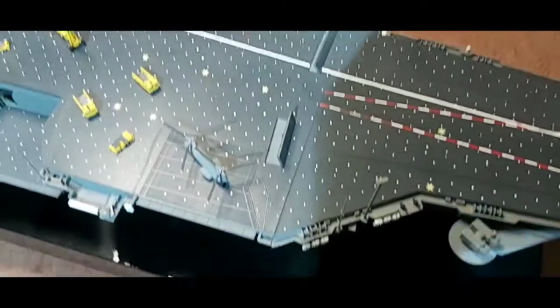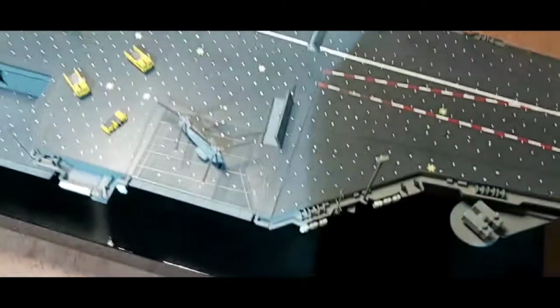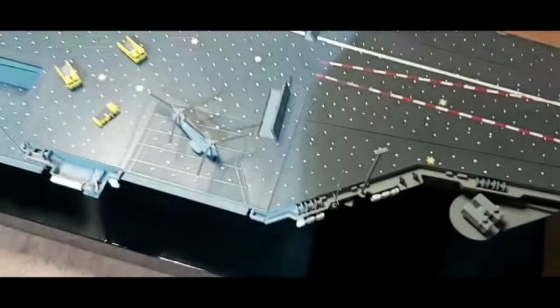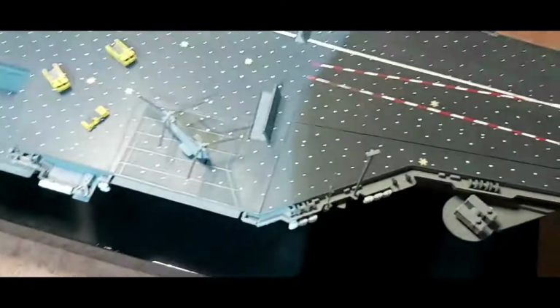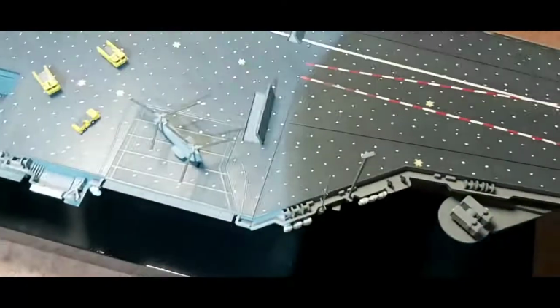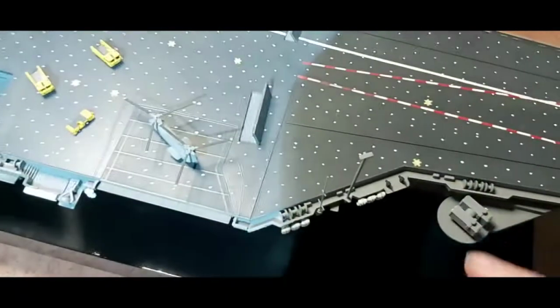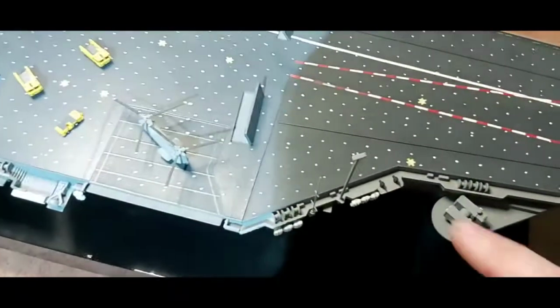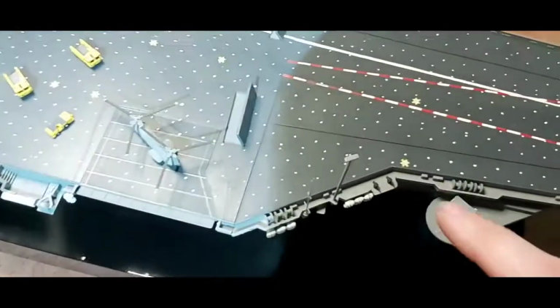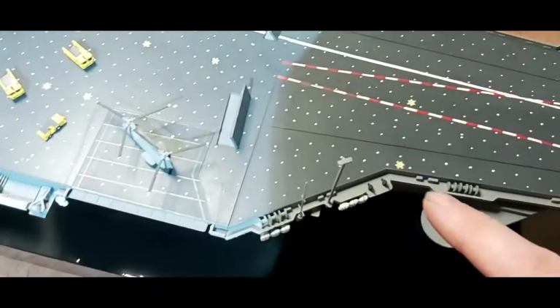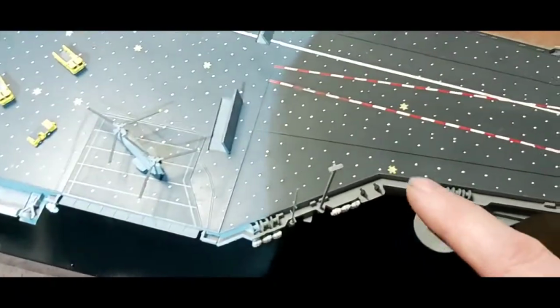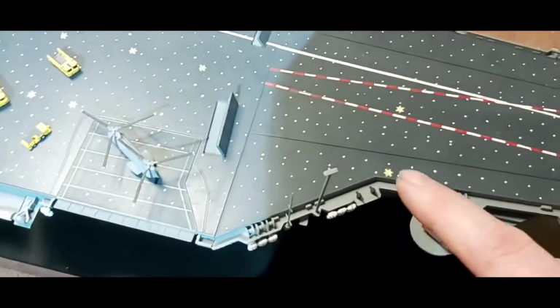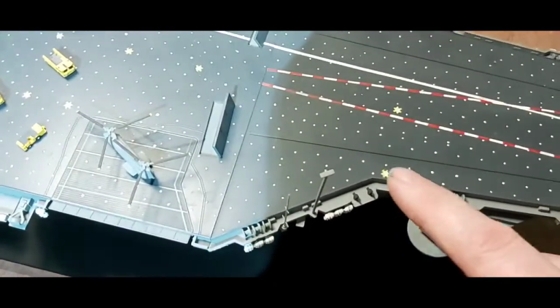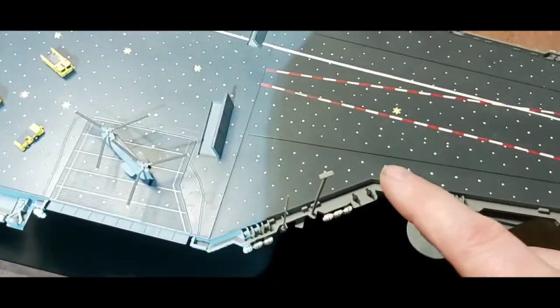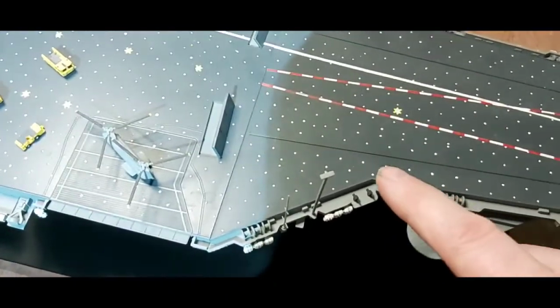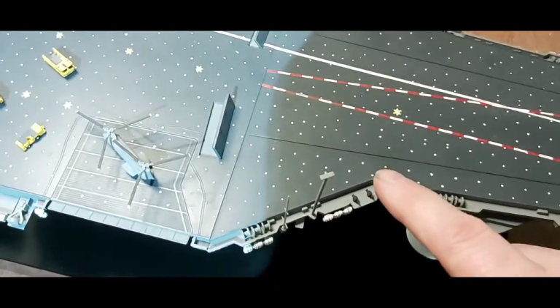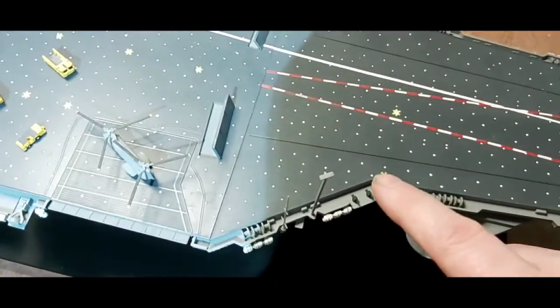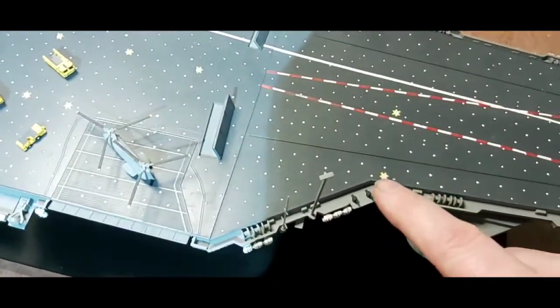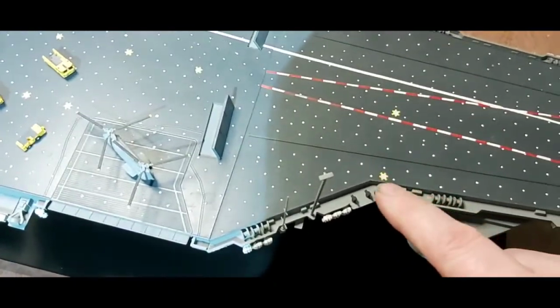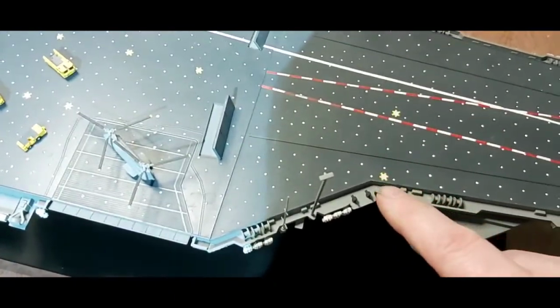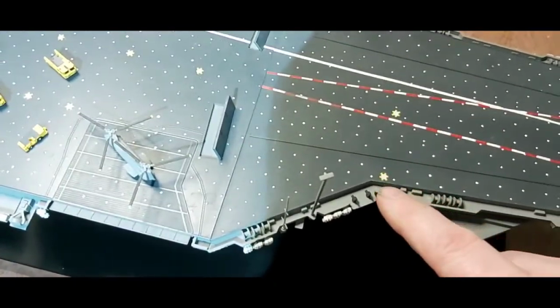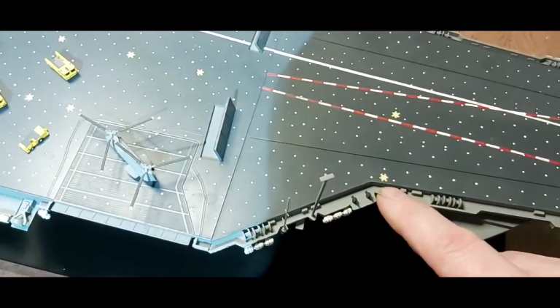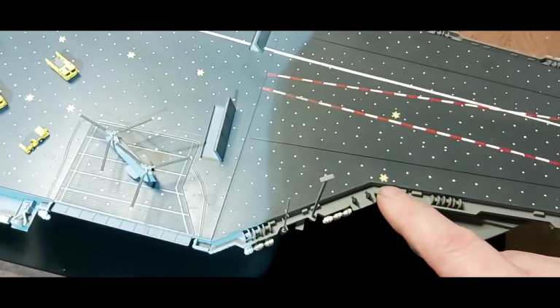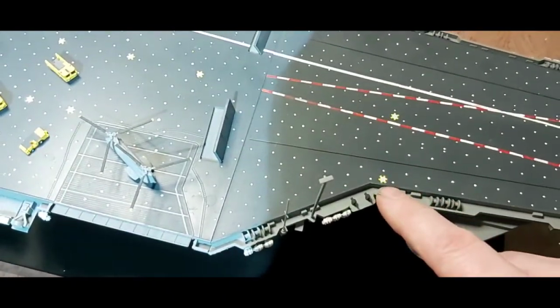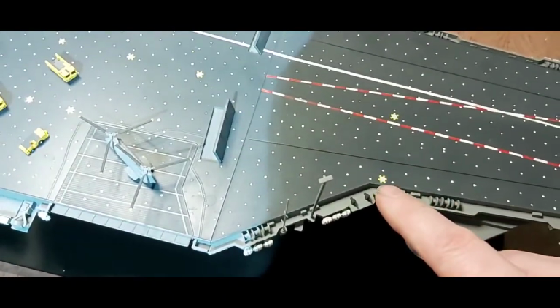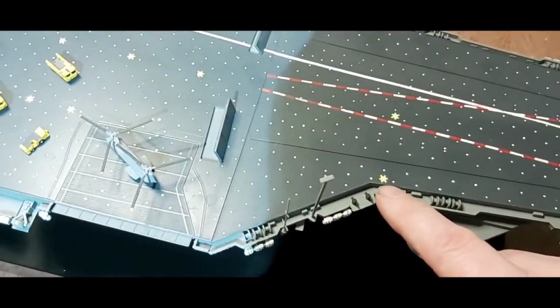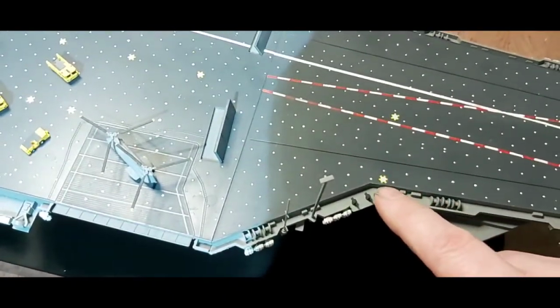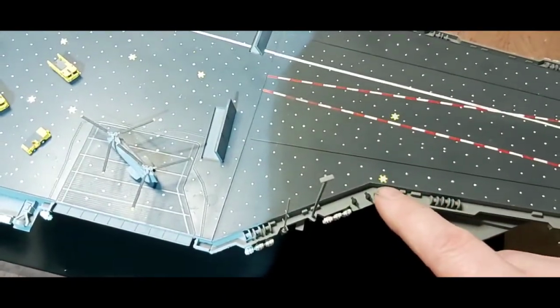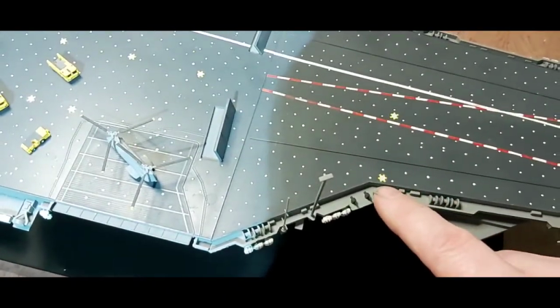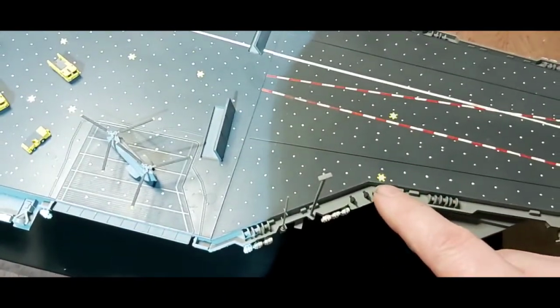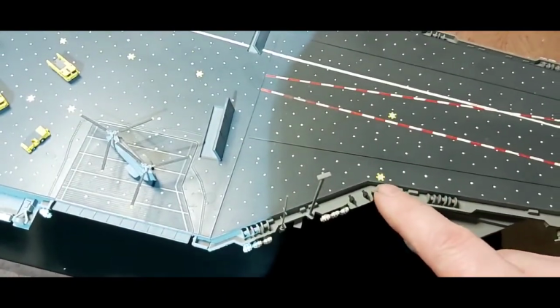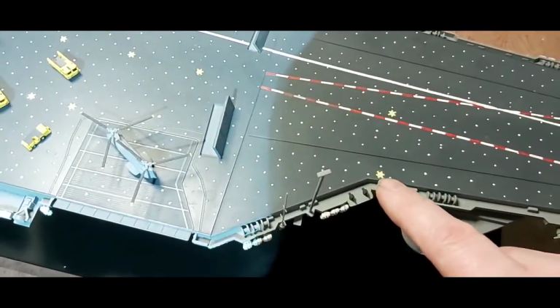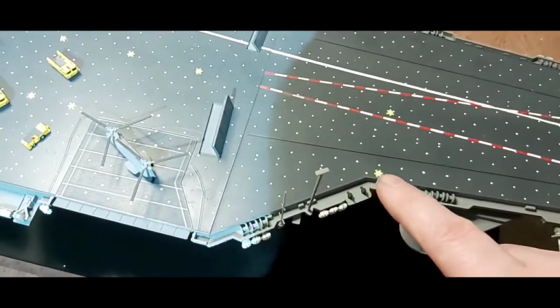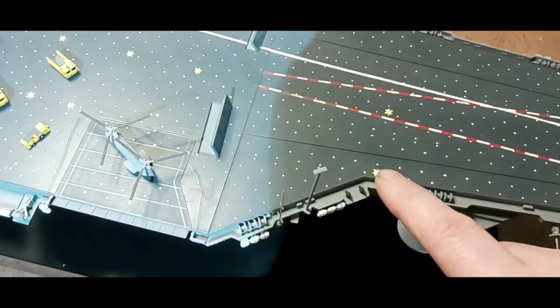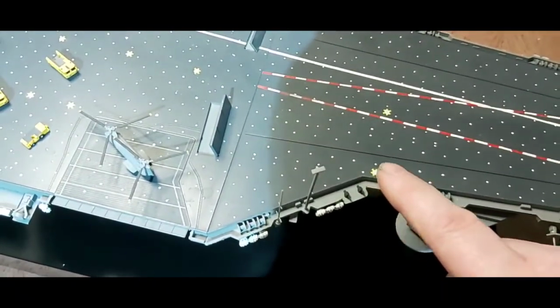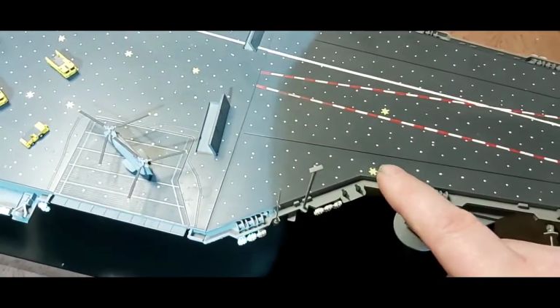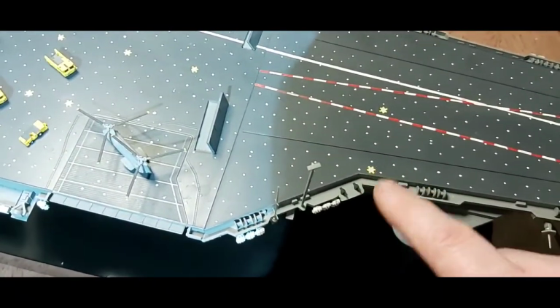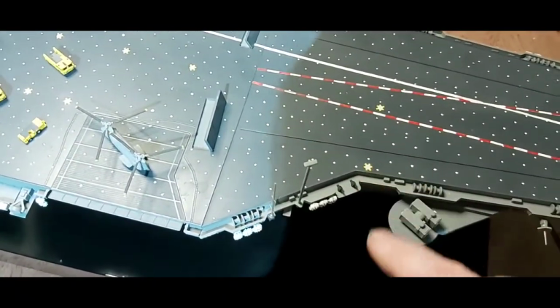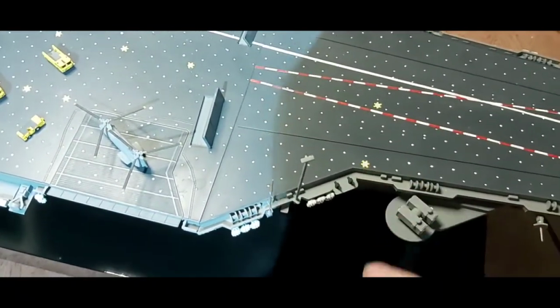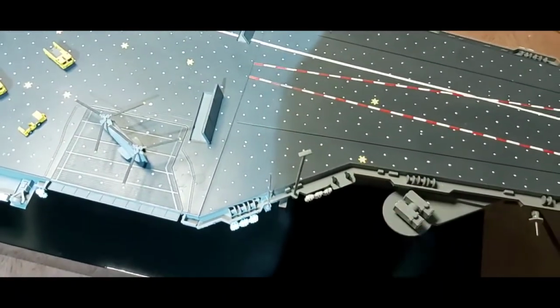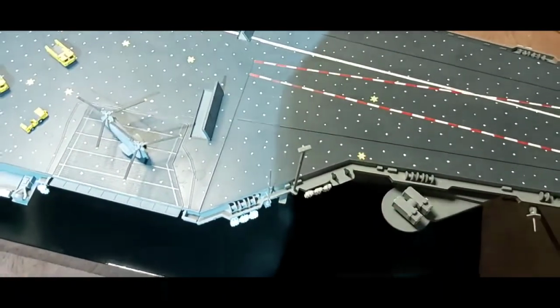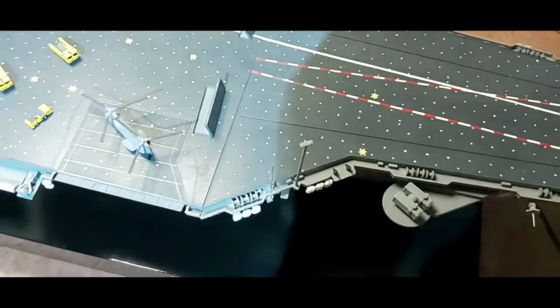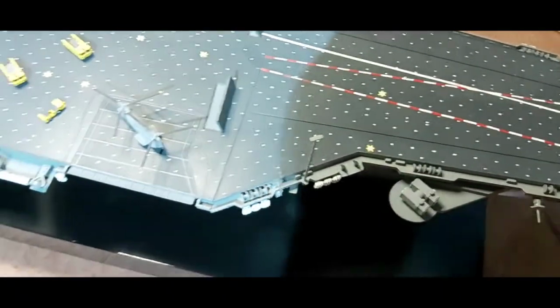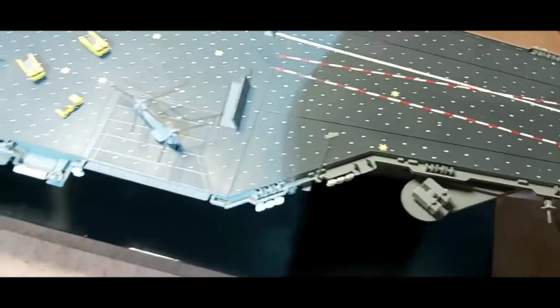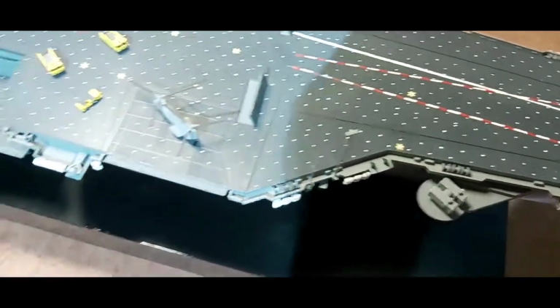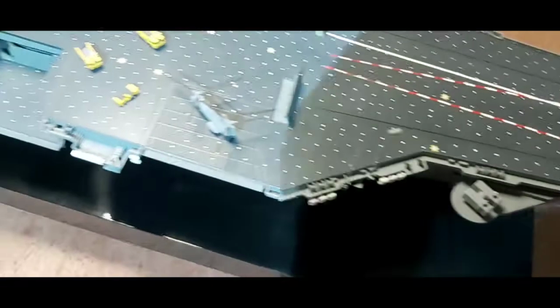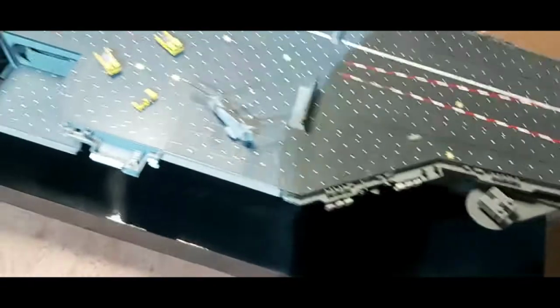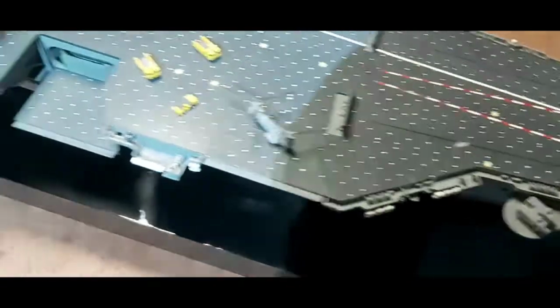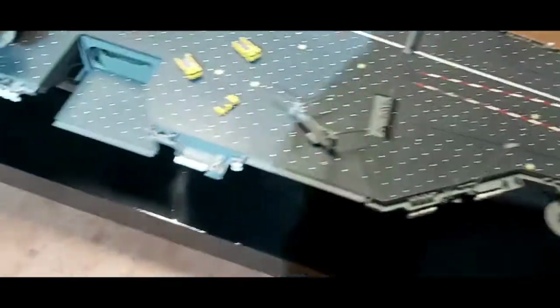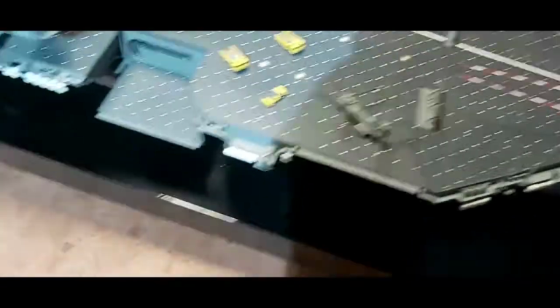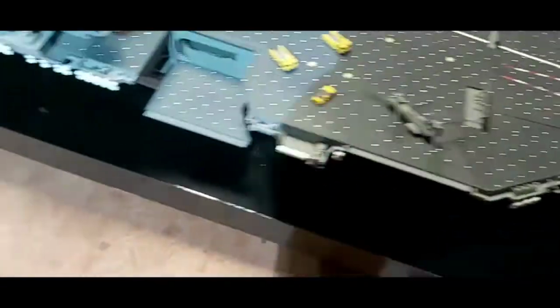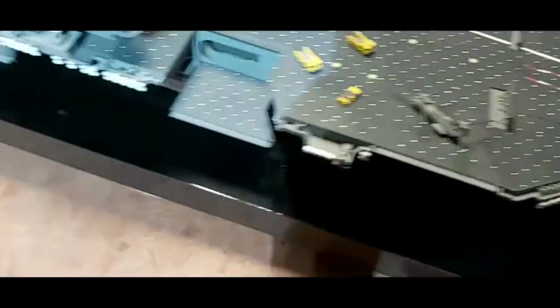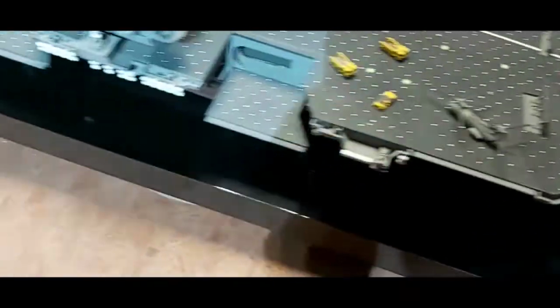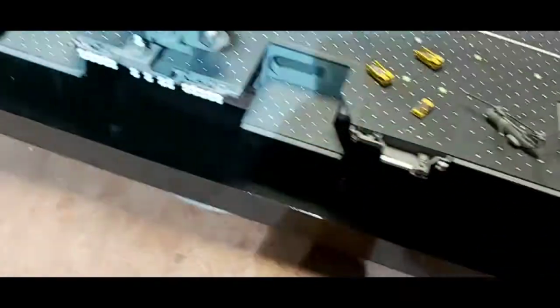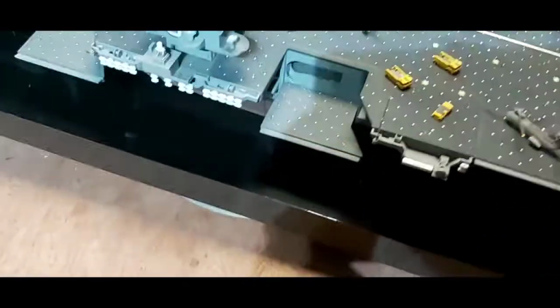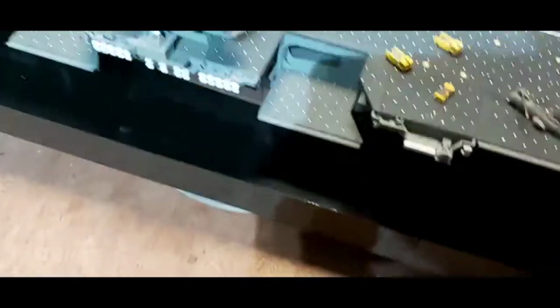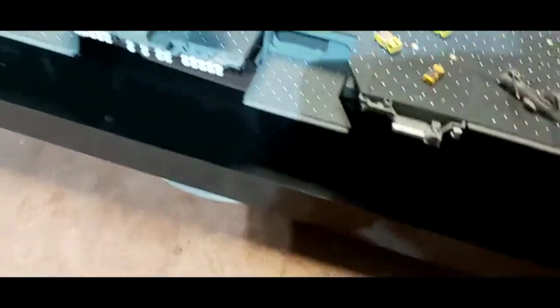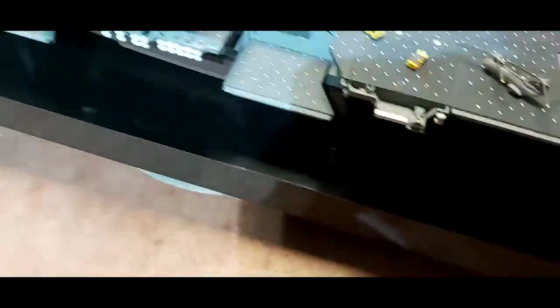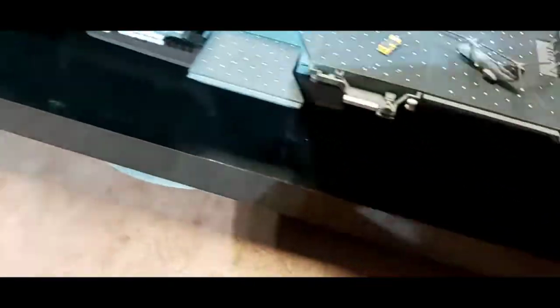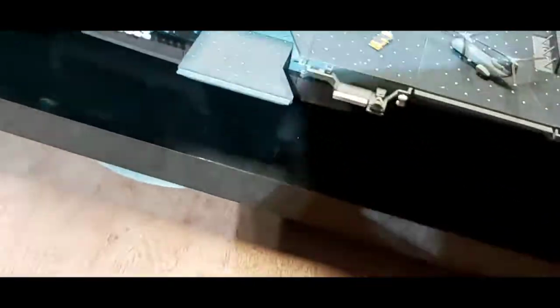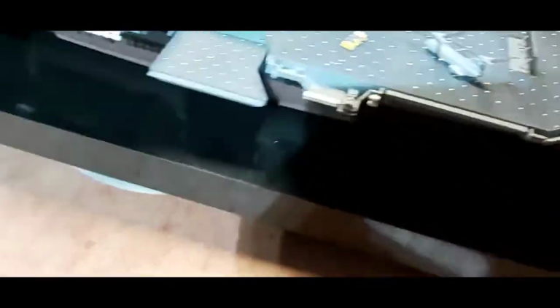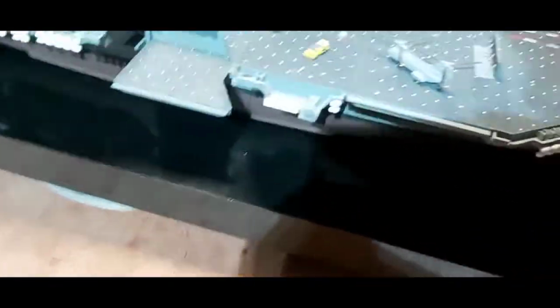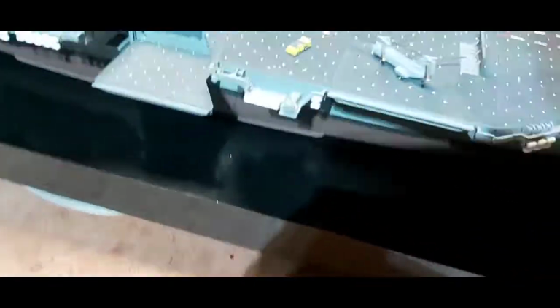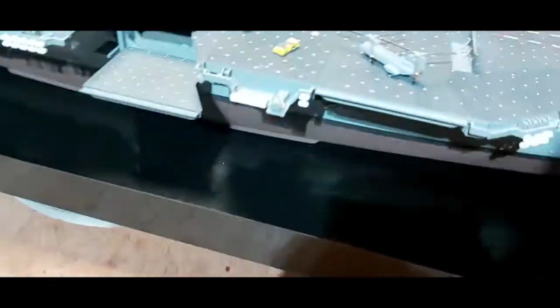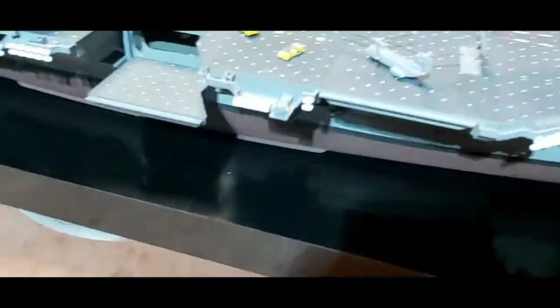Those are all wee decals - all those little things here. There are little markings on it as you can see around it.